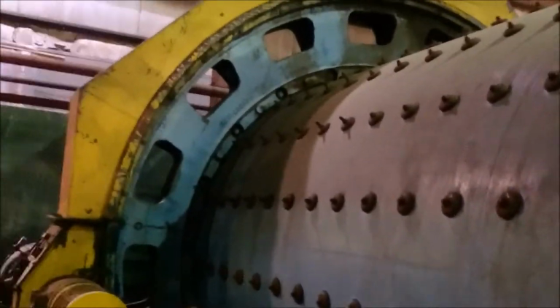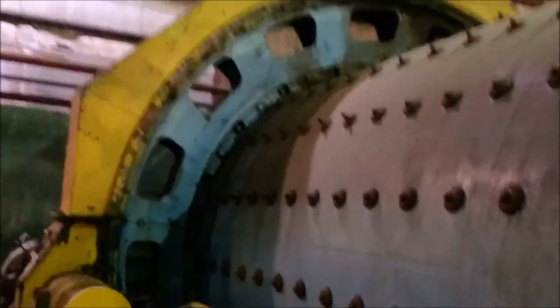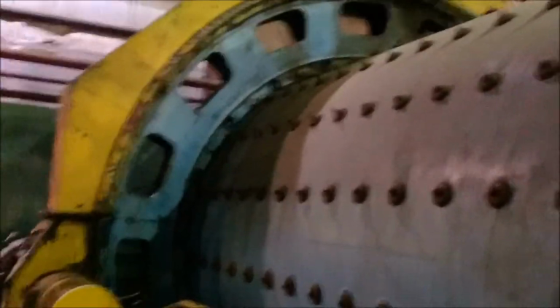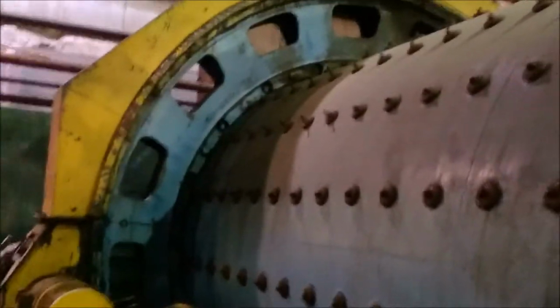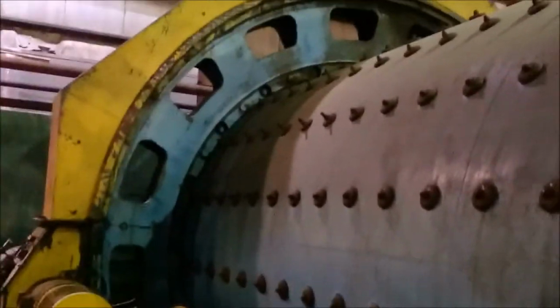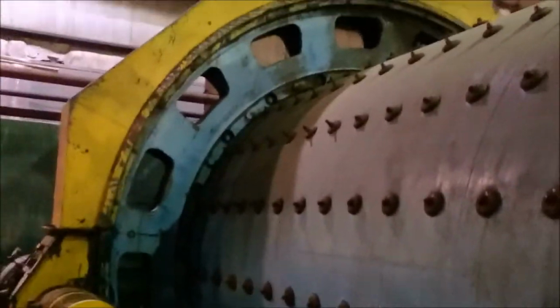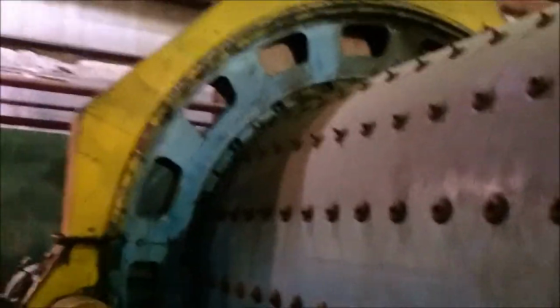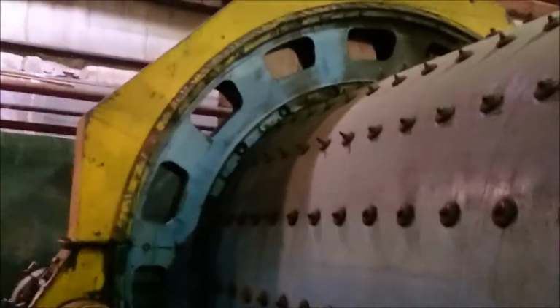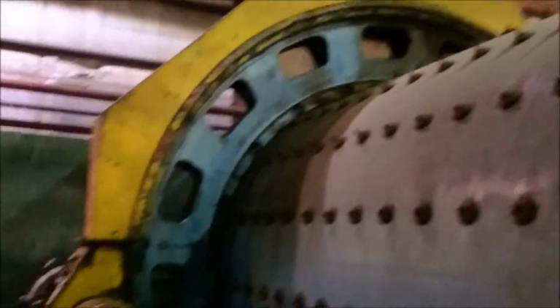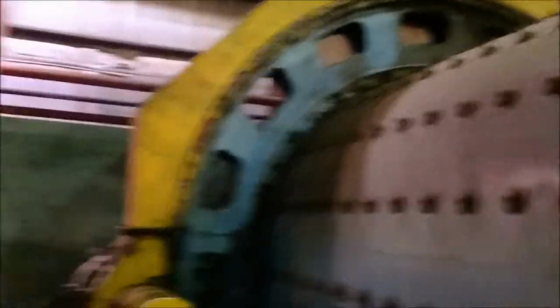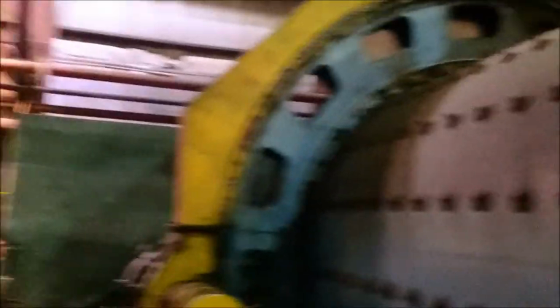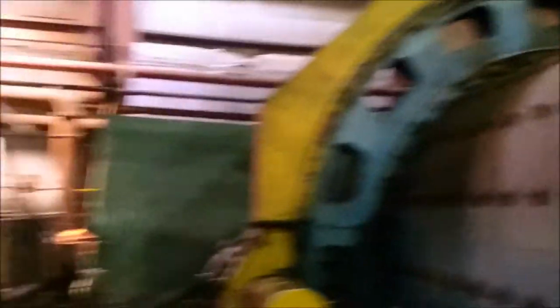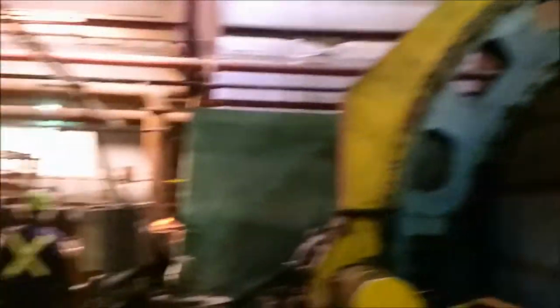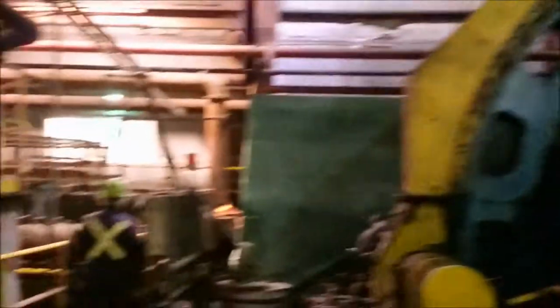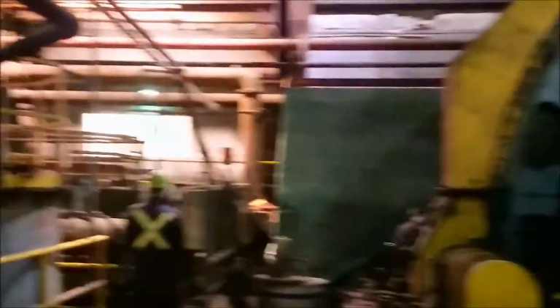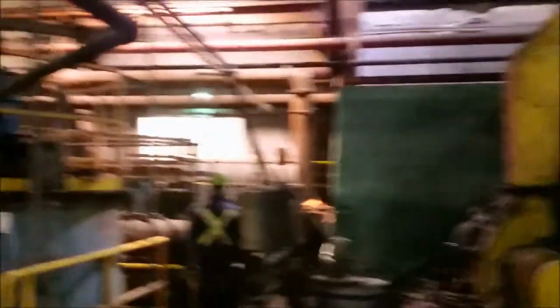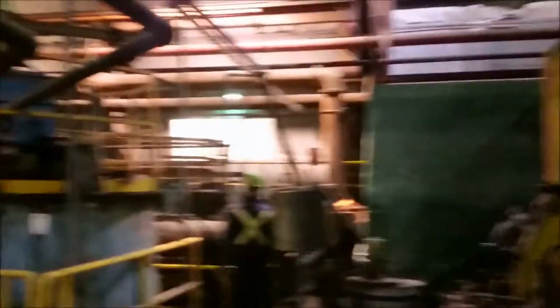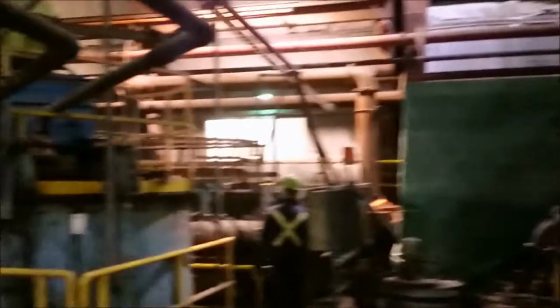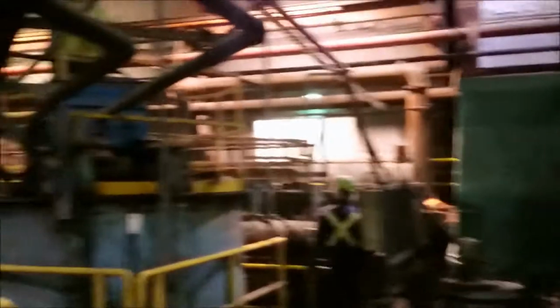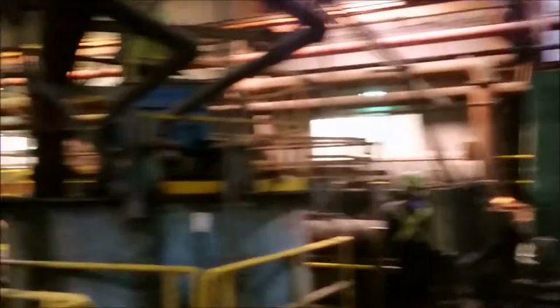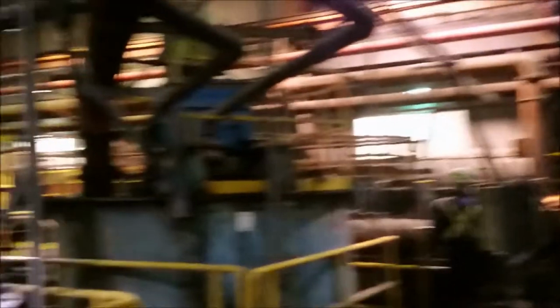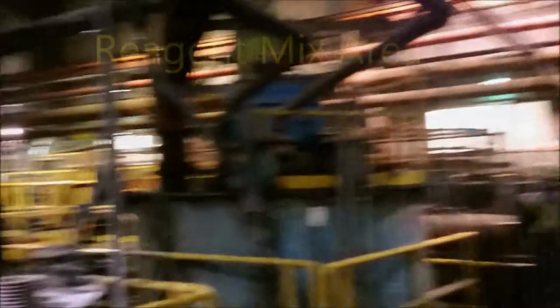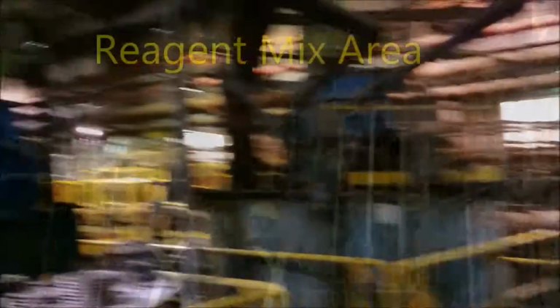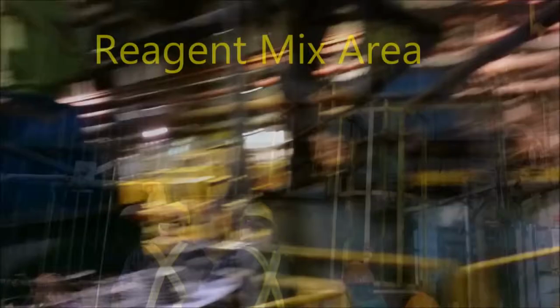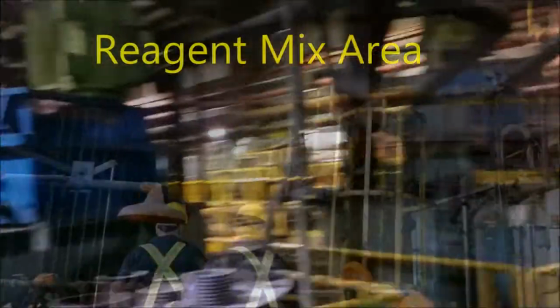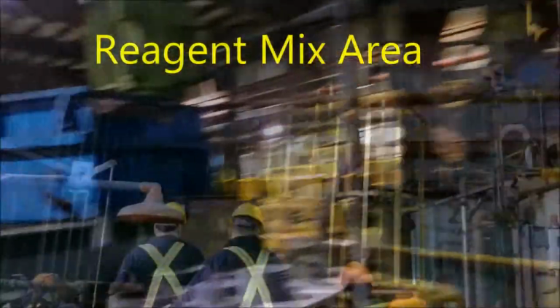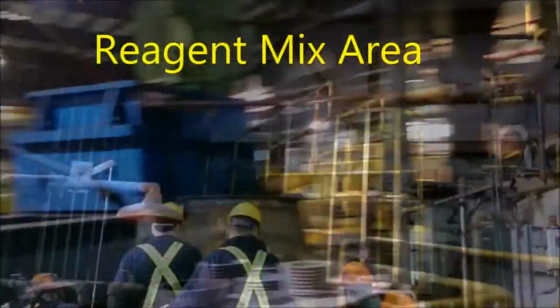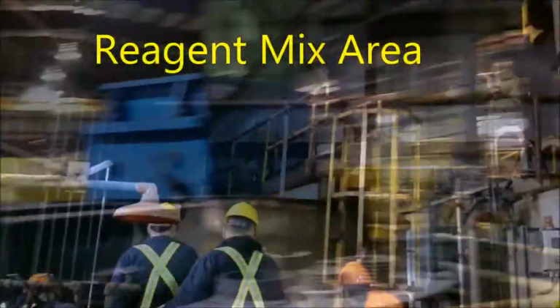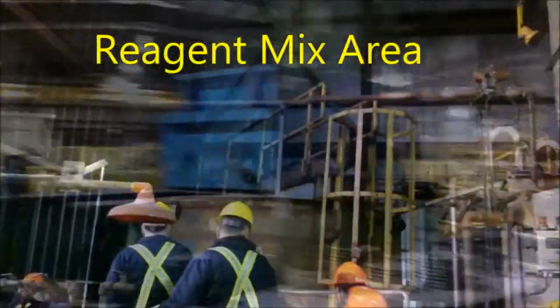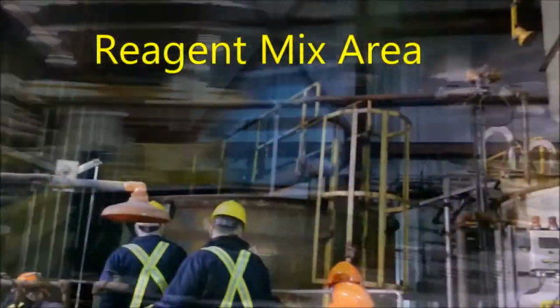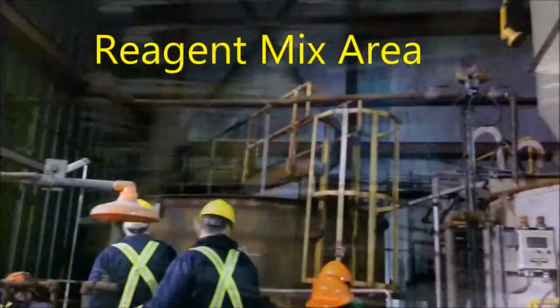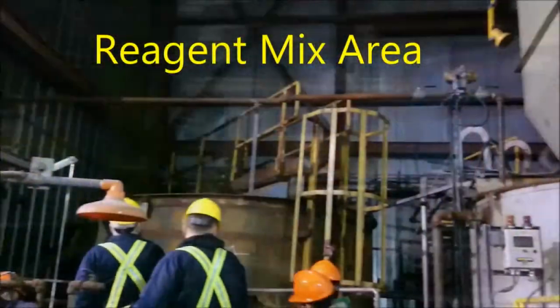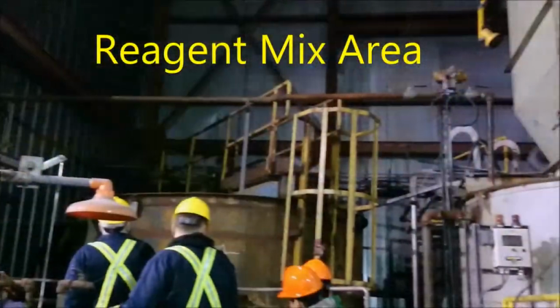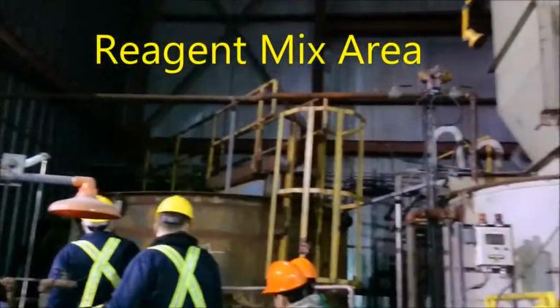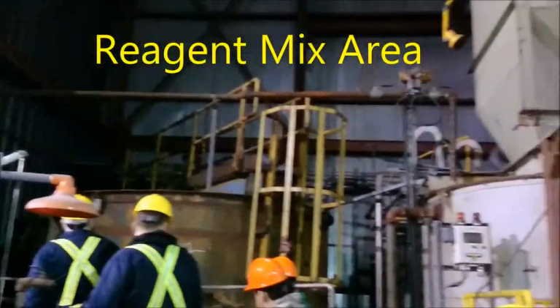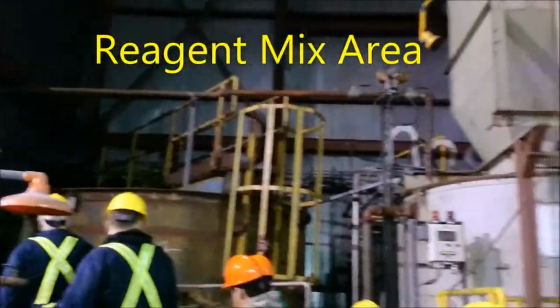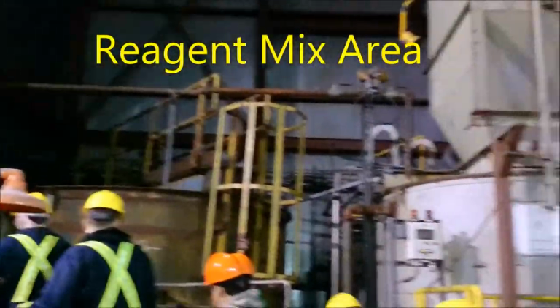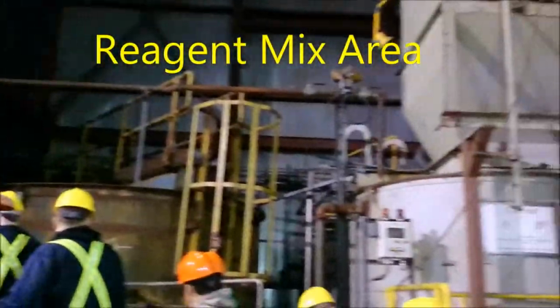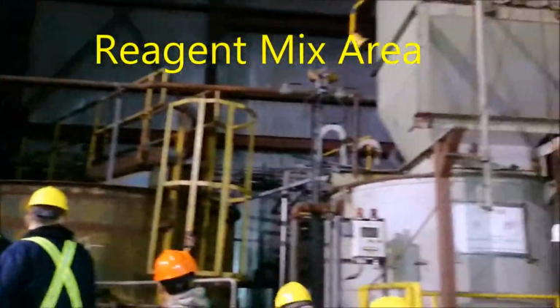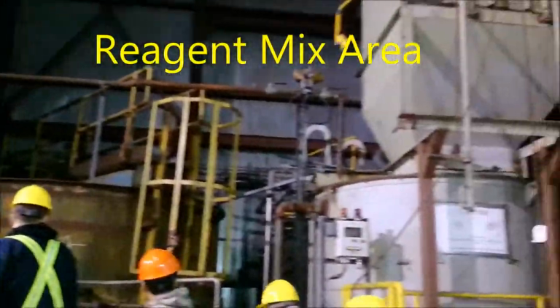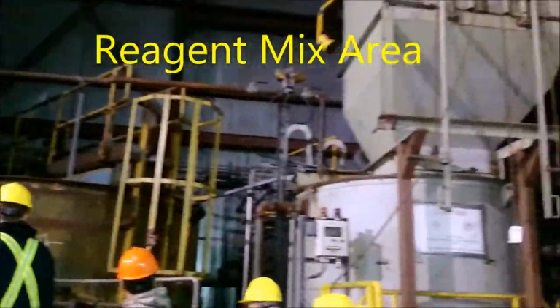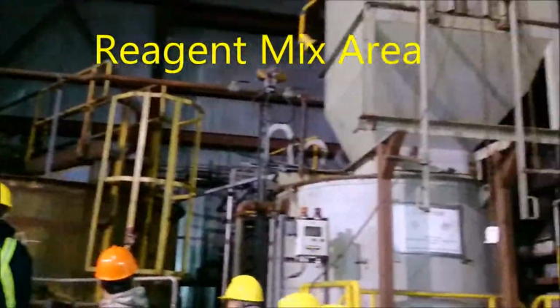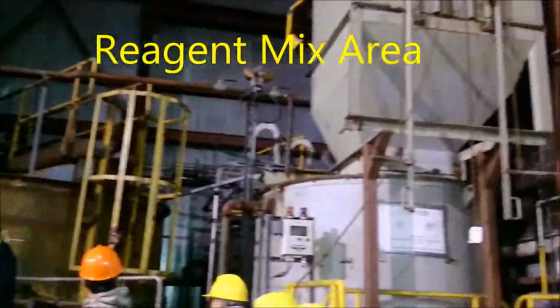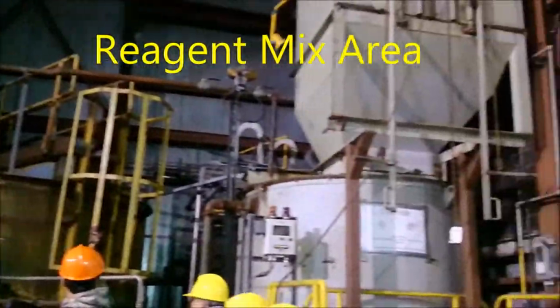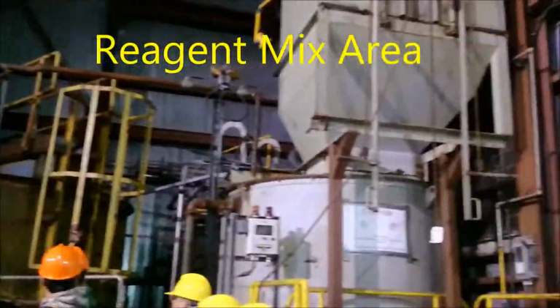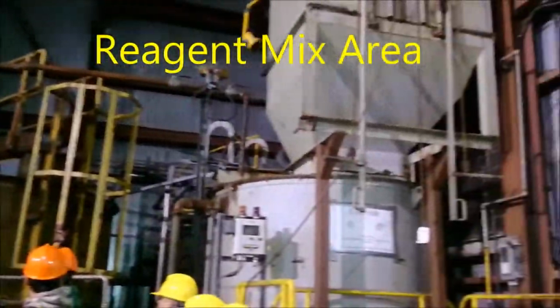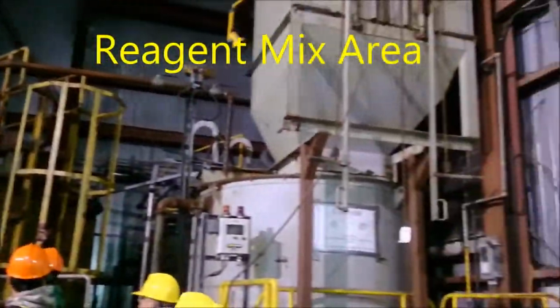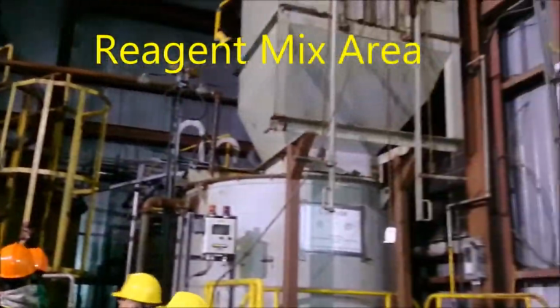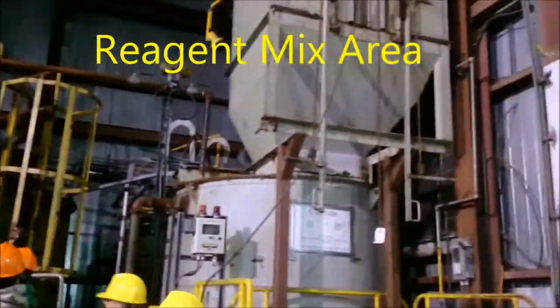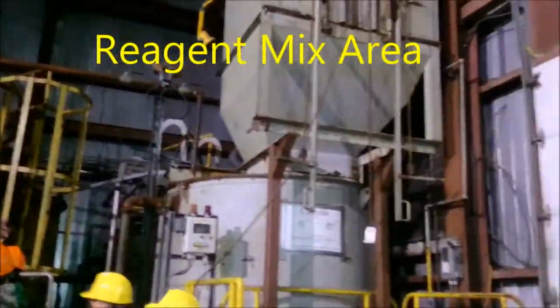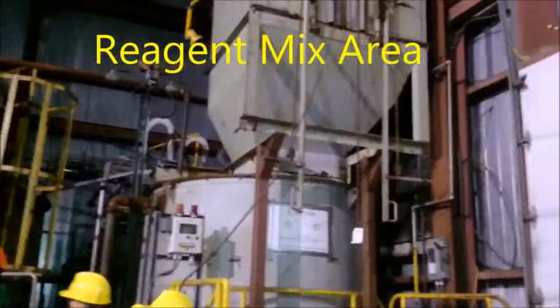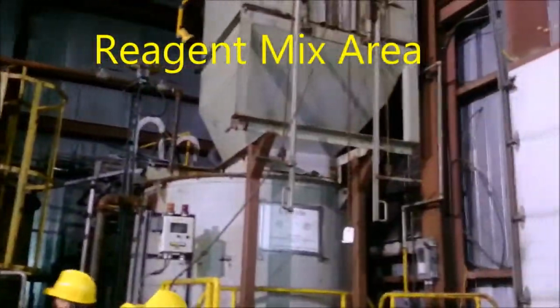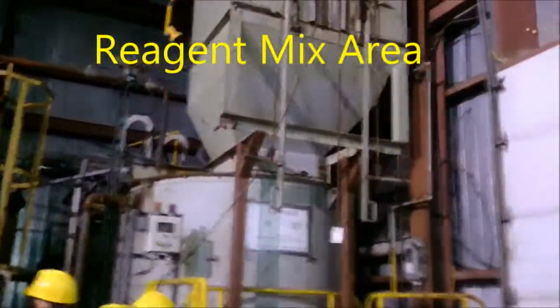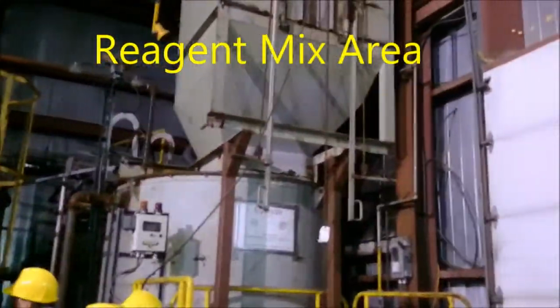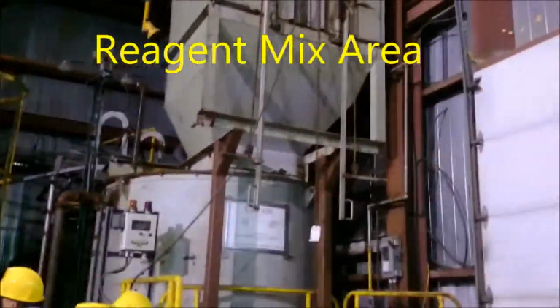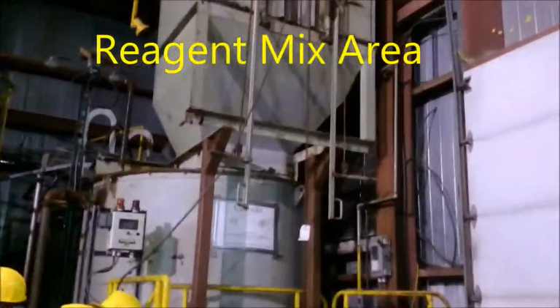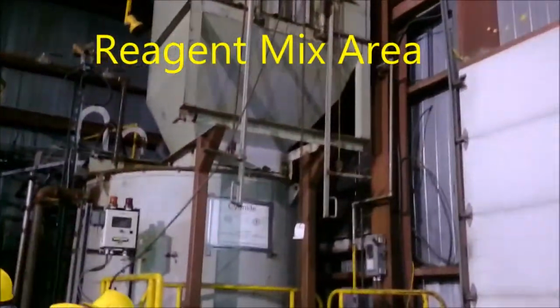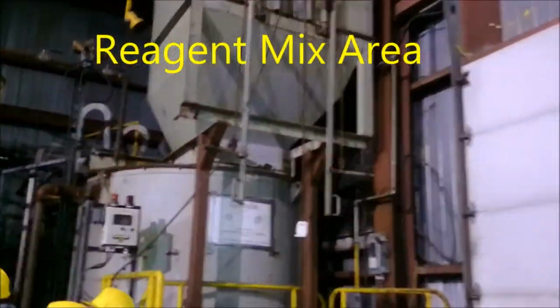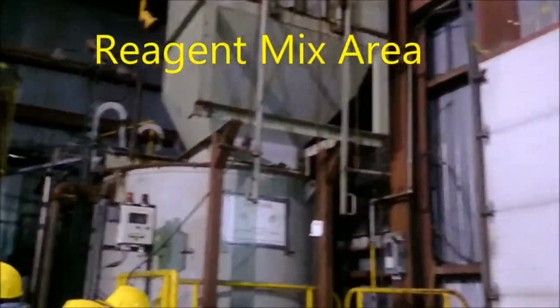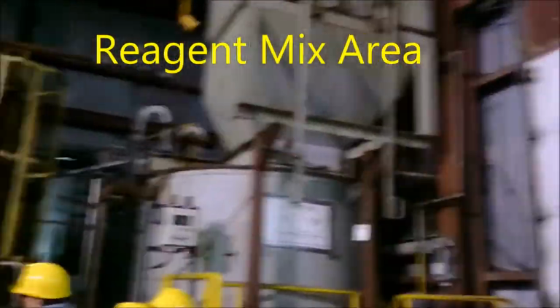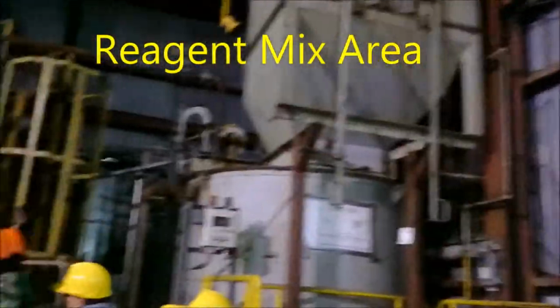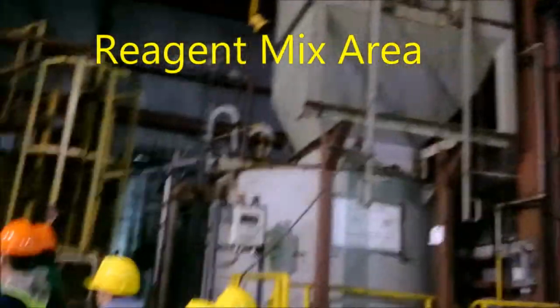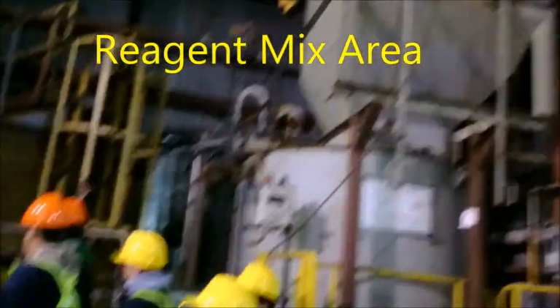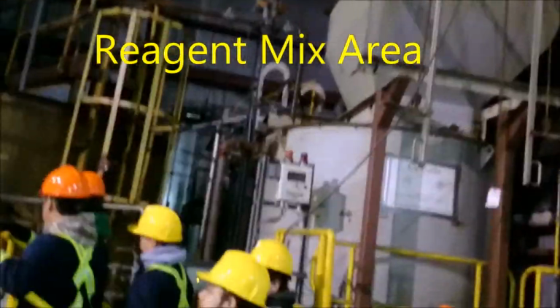Those are great big wheels. Soda ash. Zinc xanthate — the bad stuff.